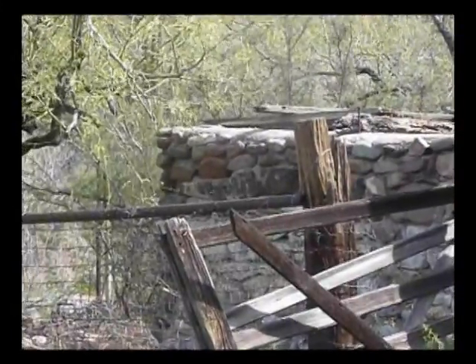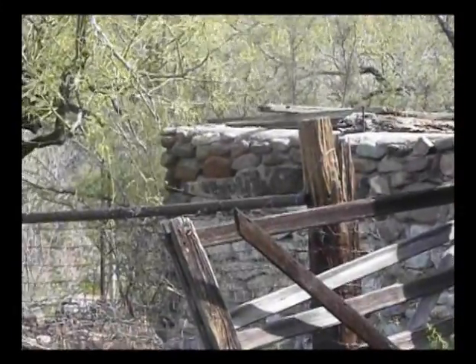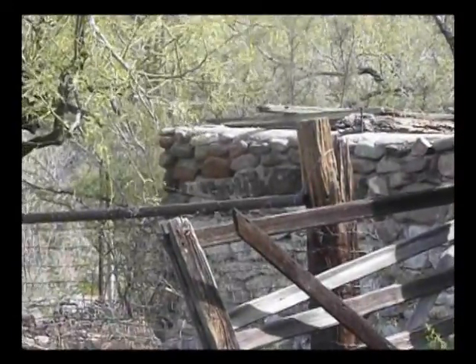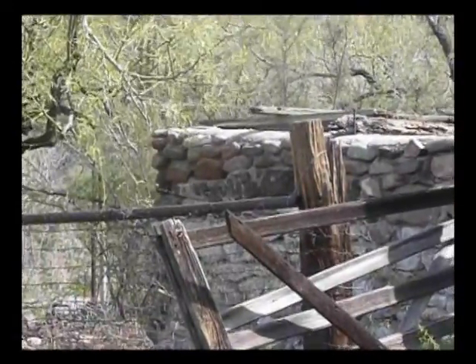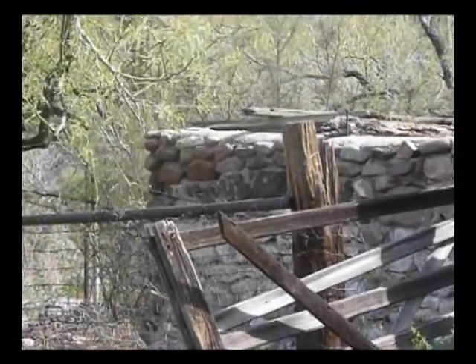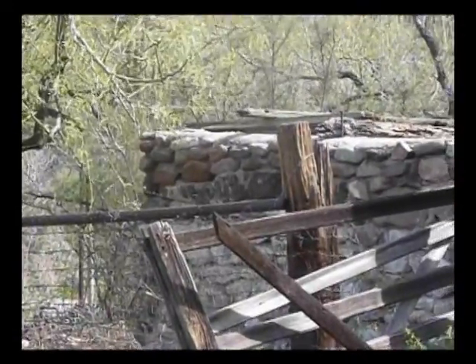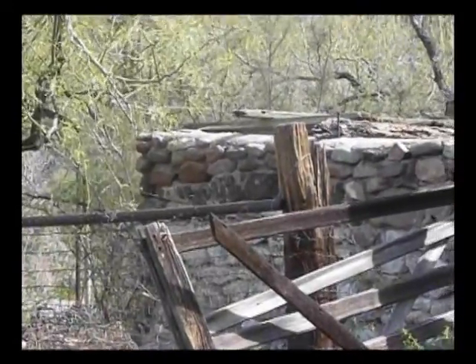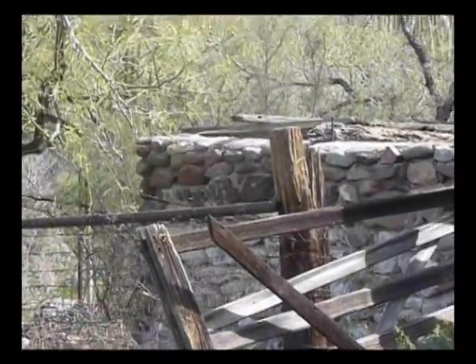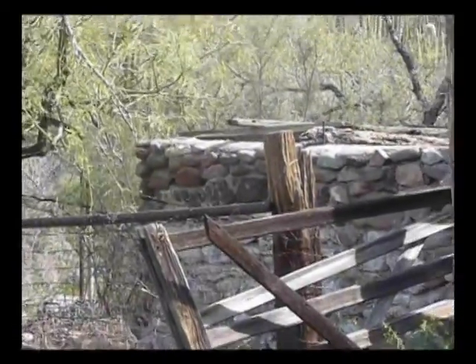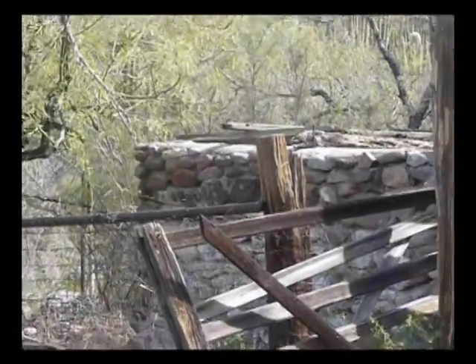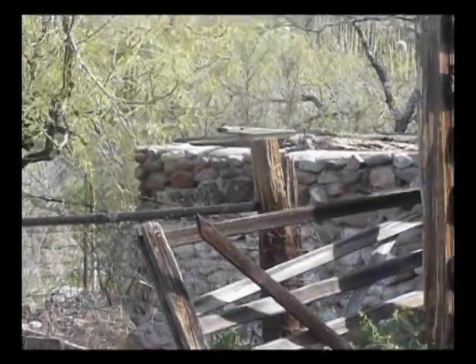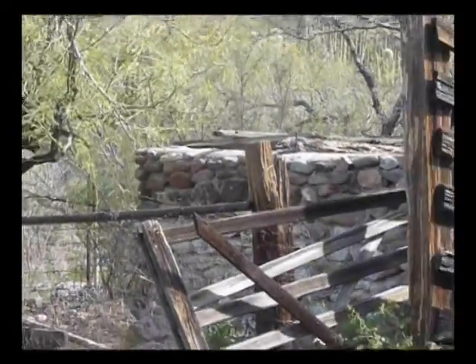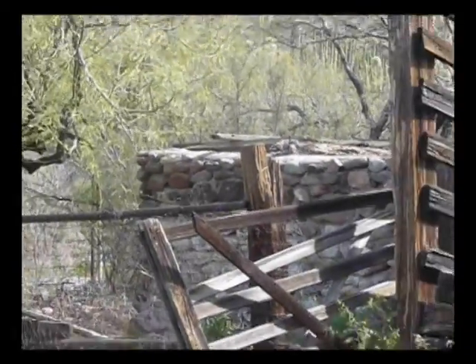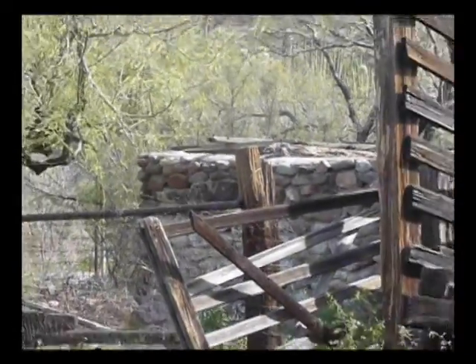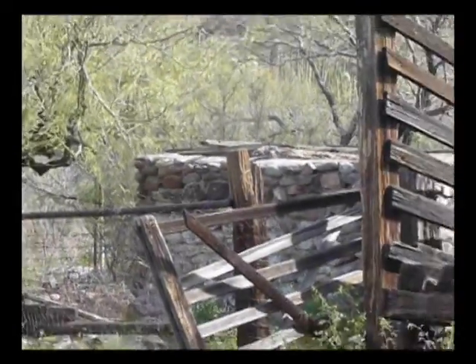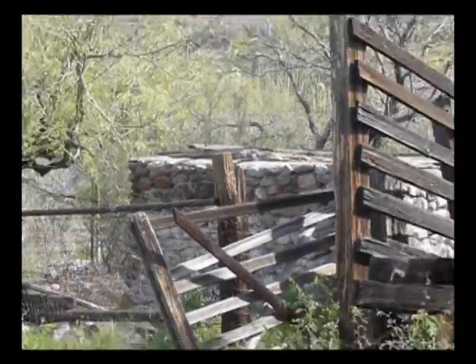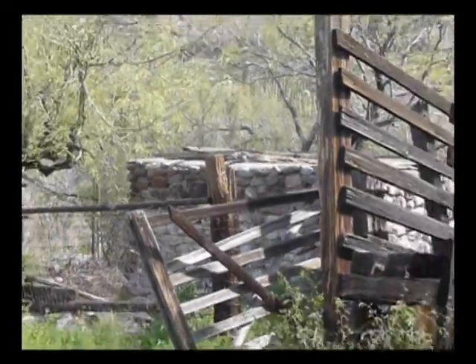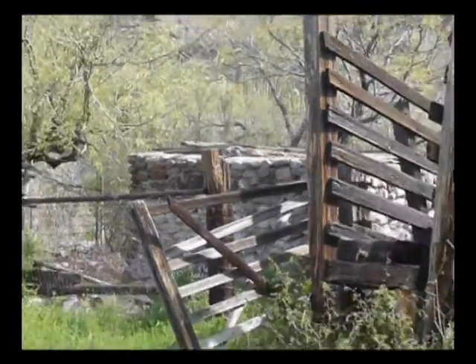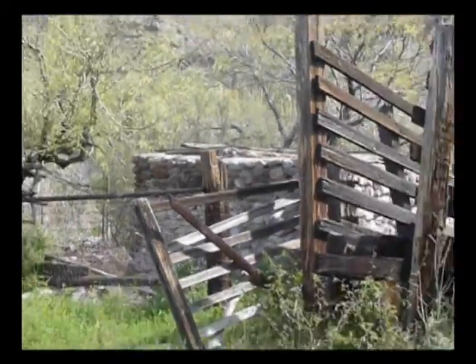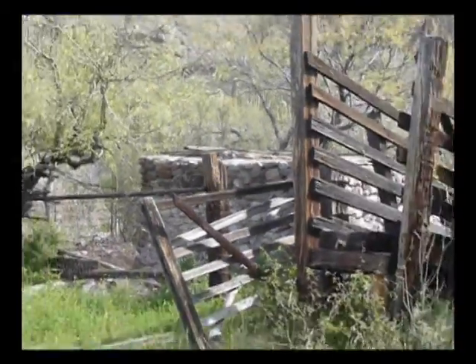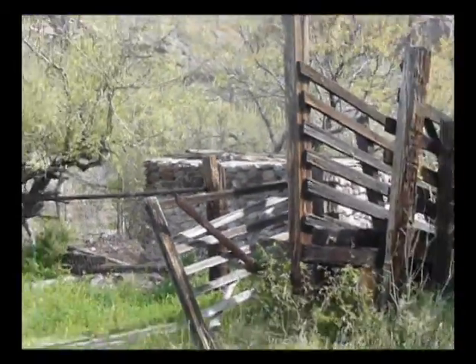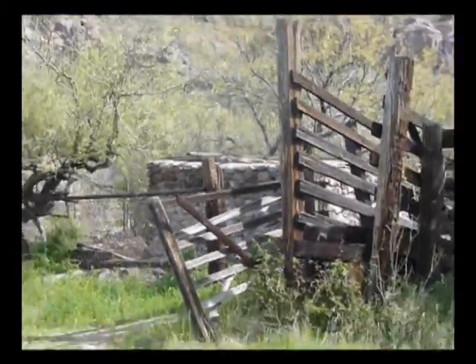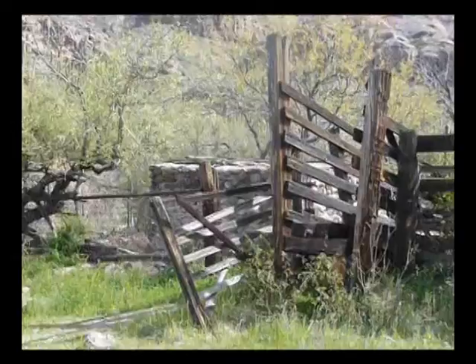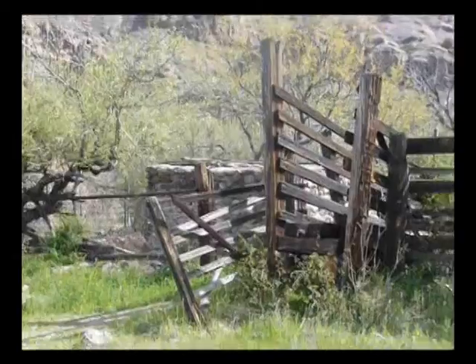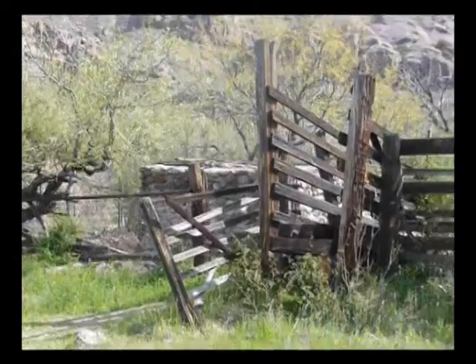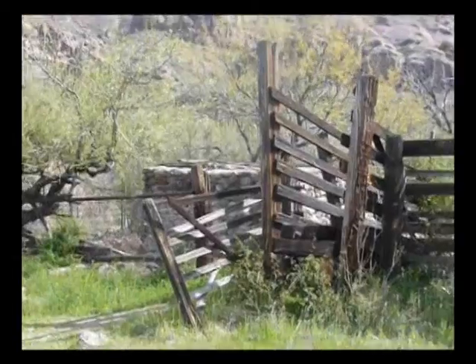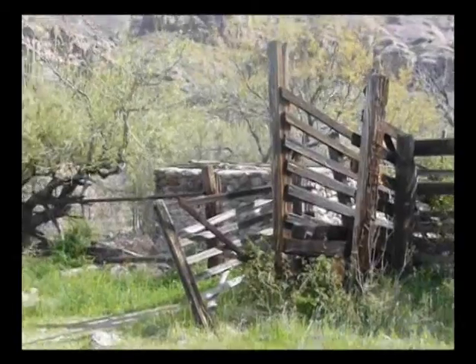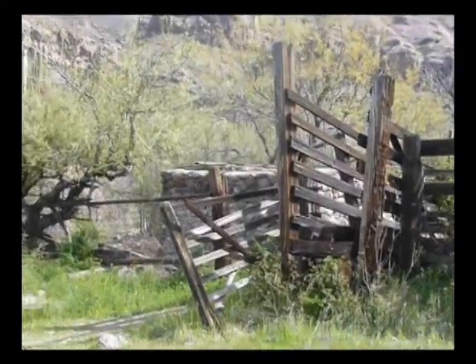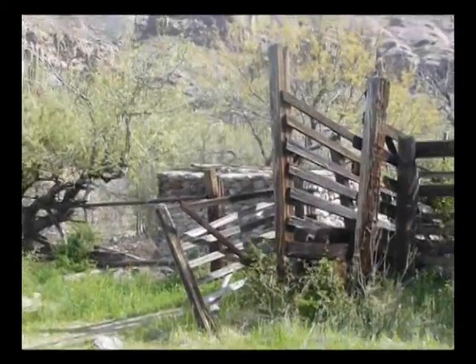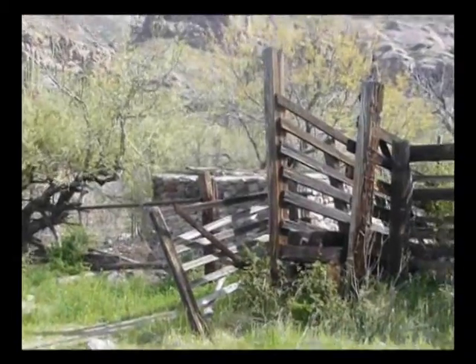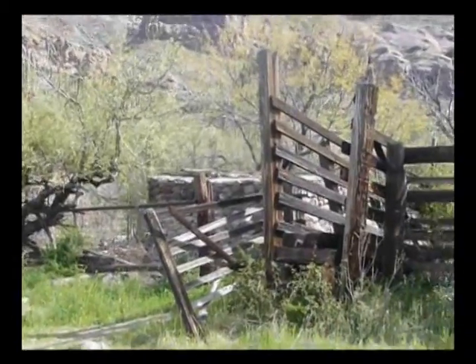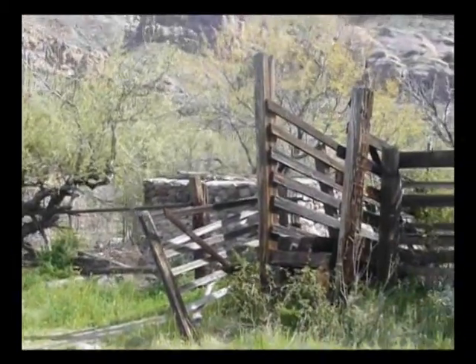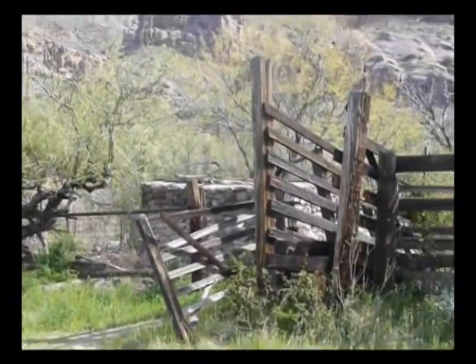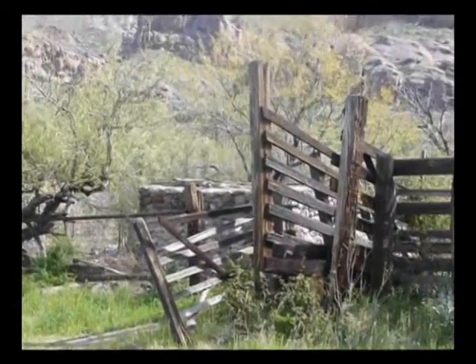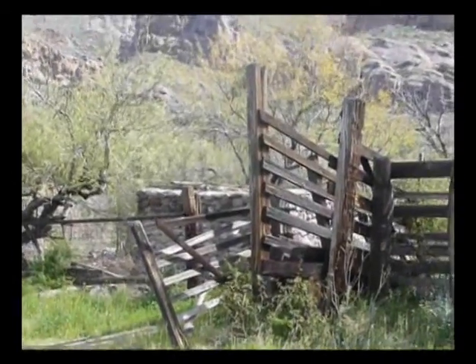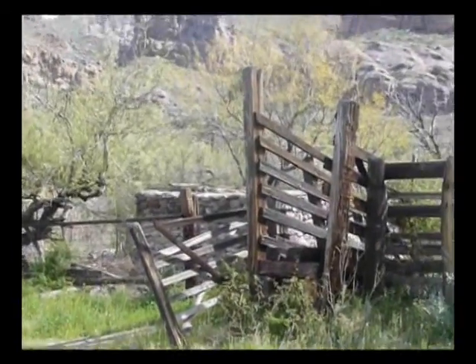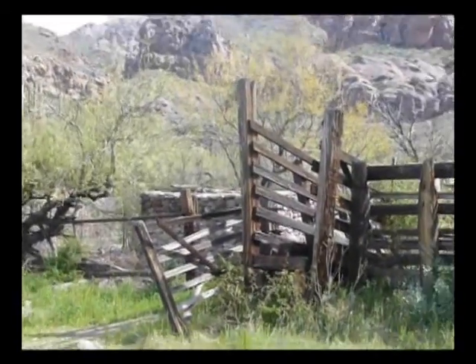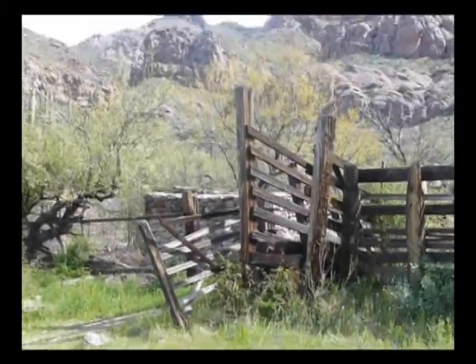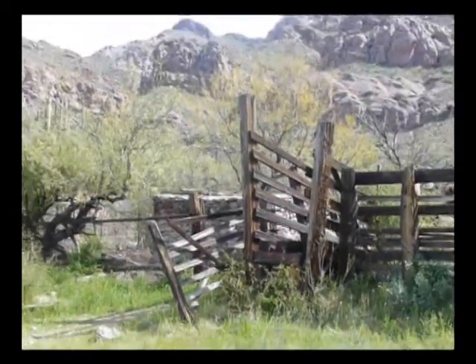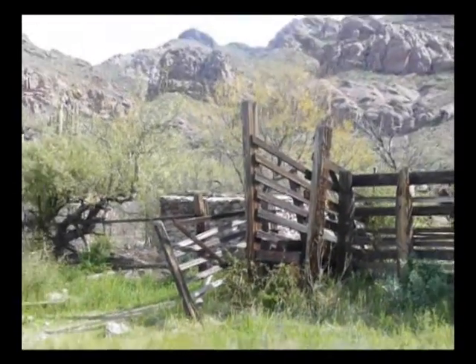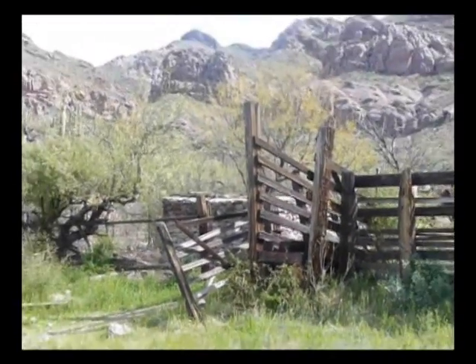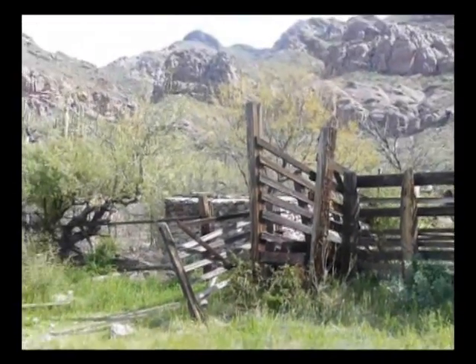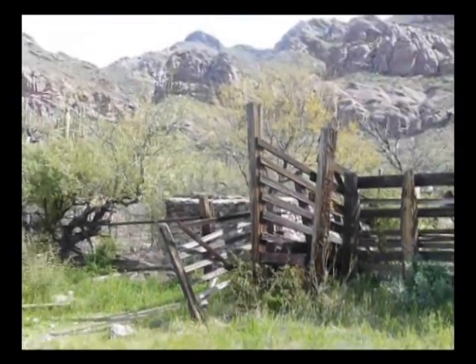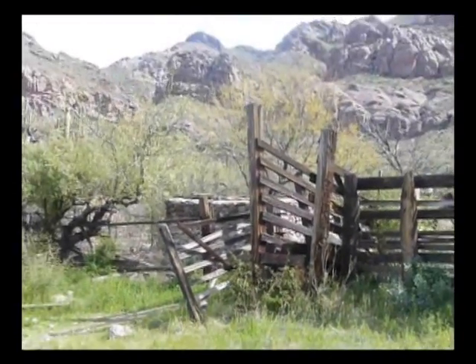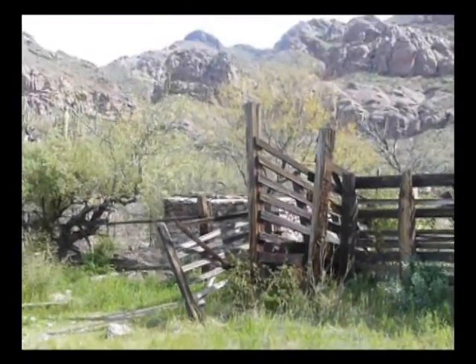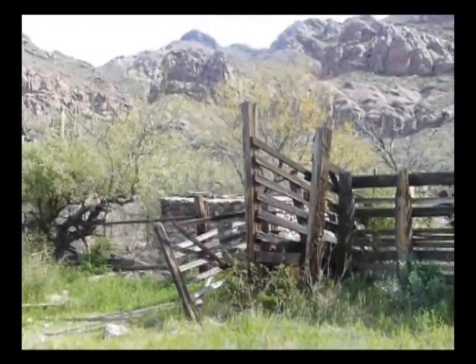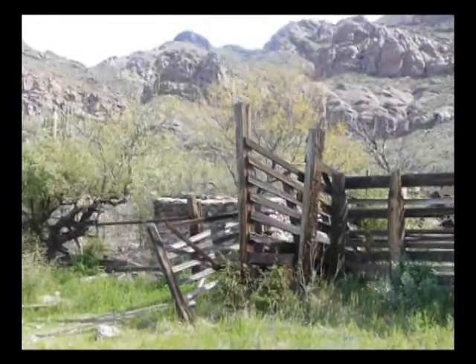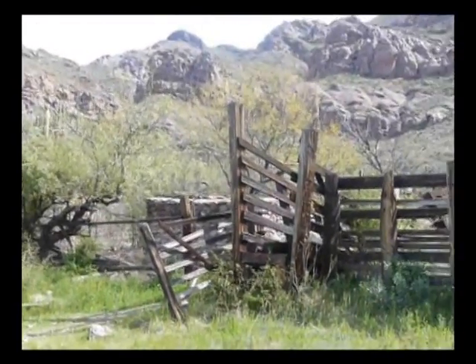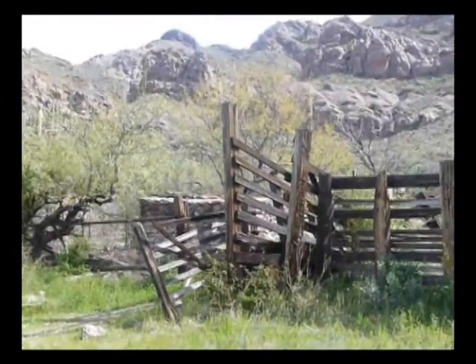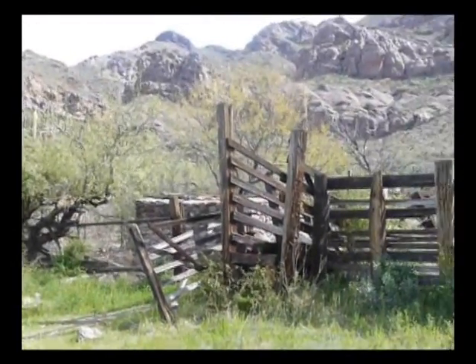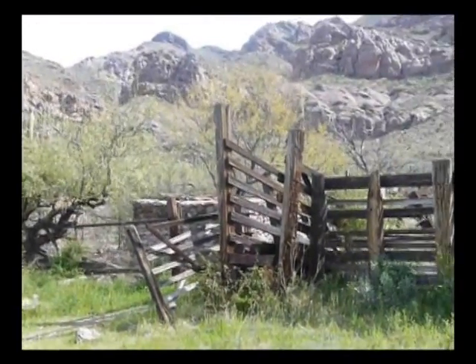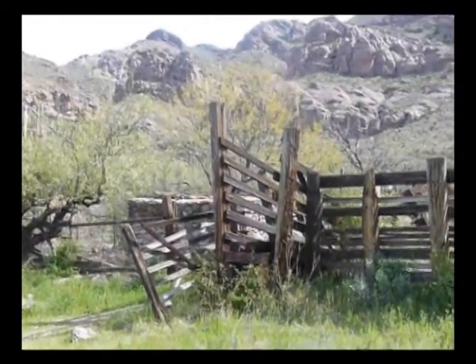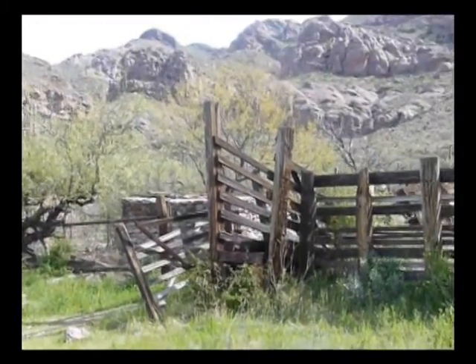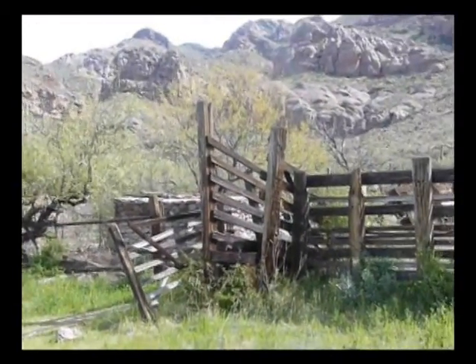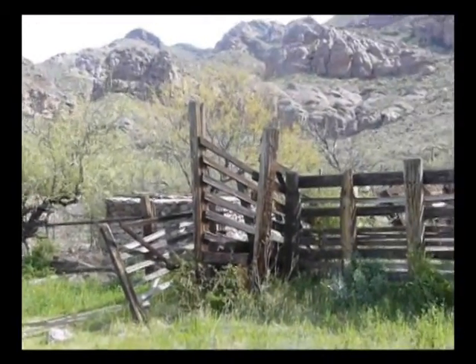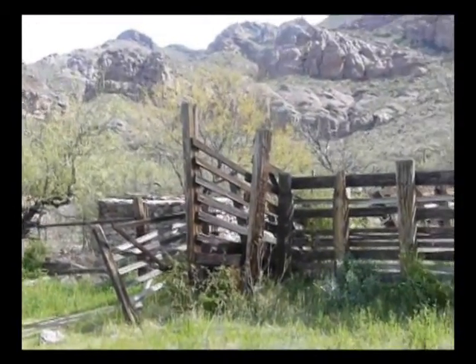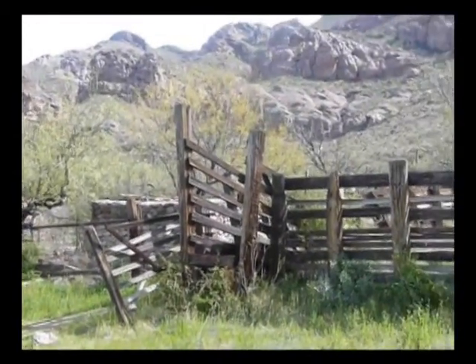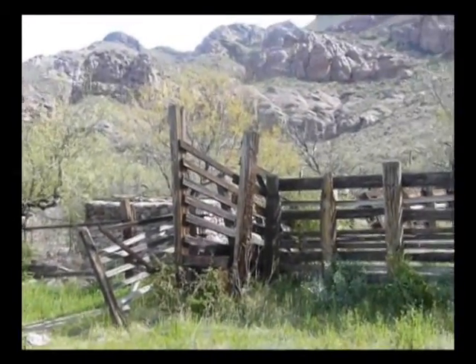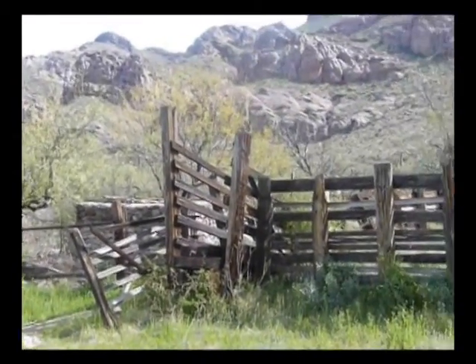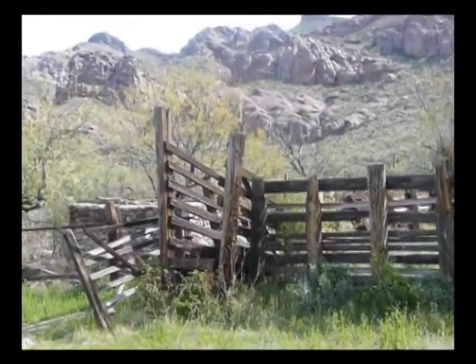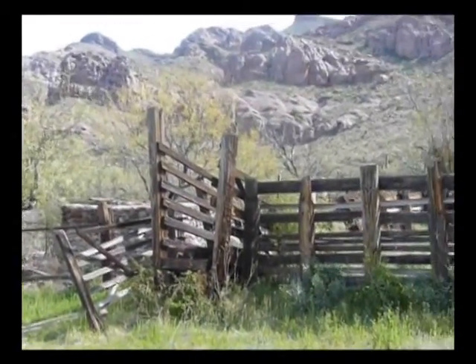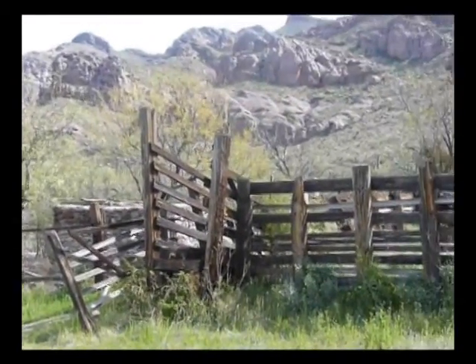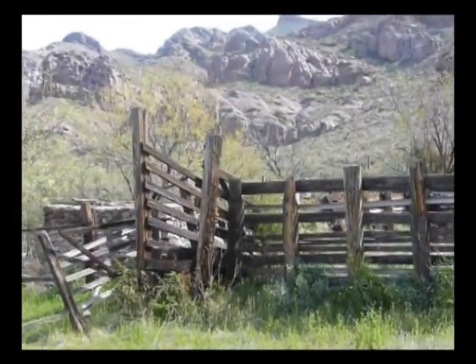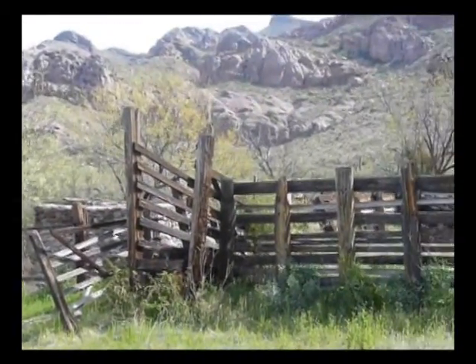And here is the chute where they loaded up the cattle. But it must have been a rough ride.